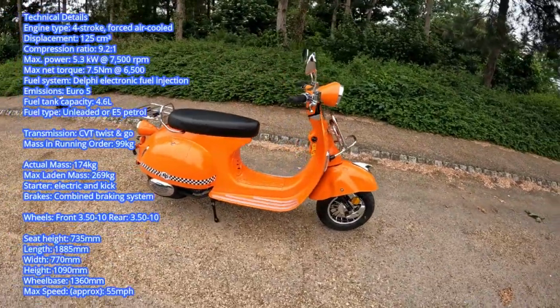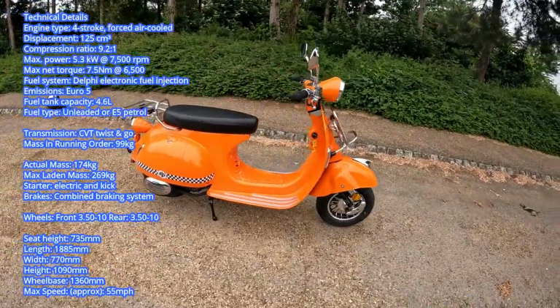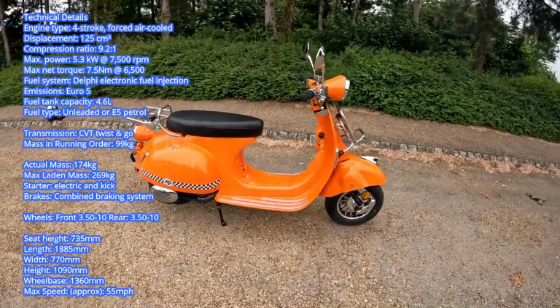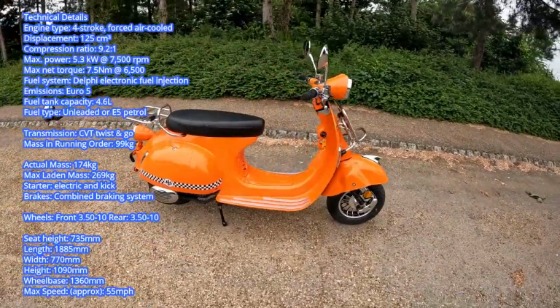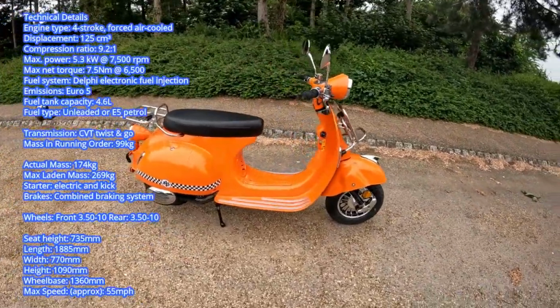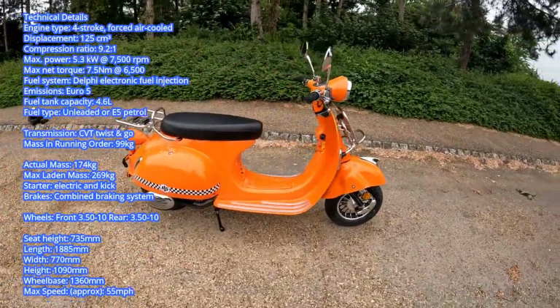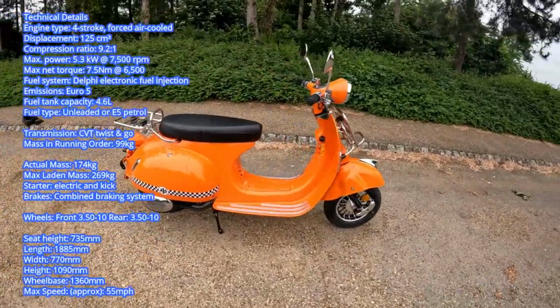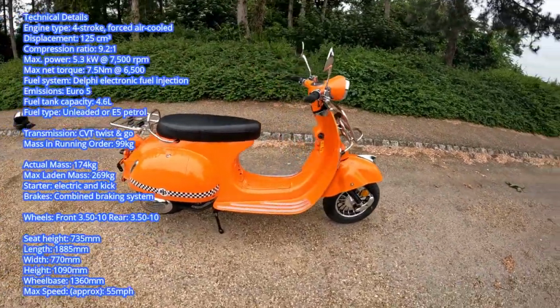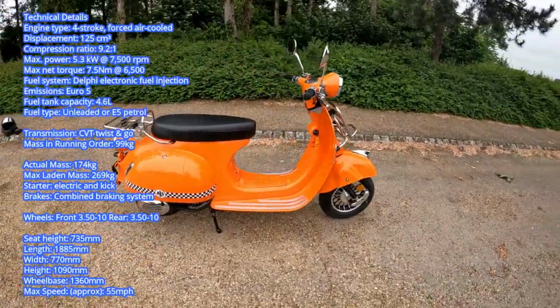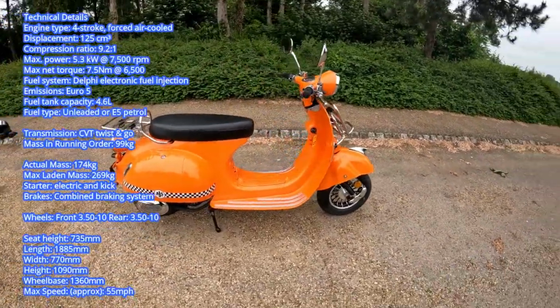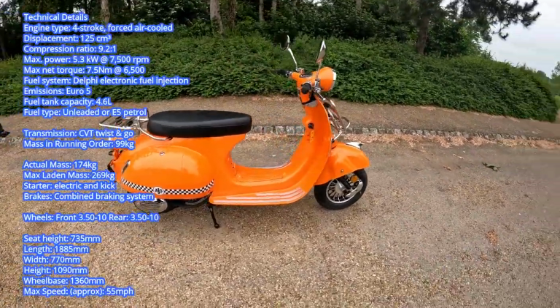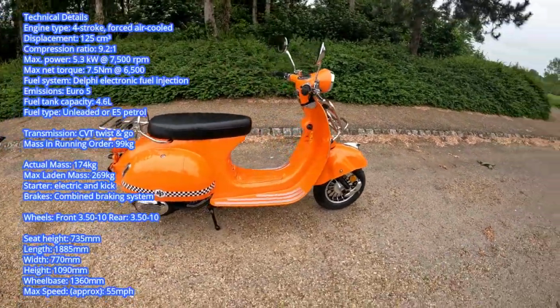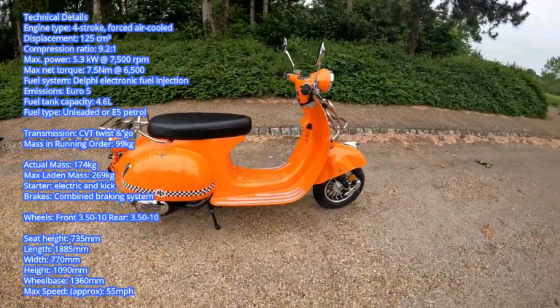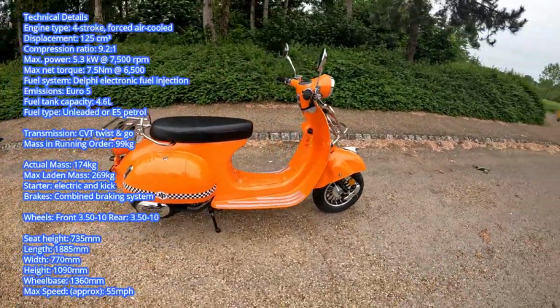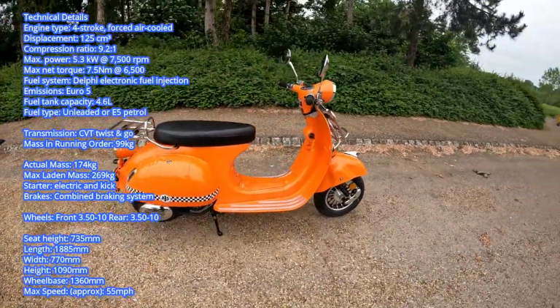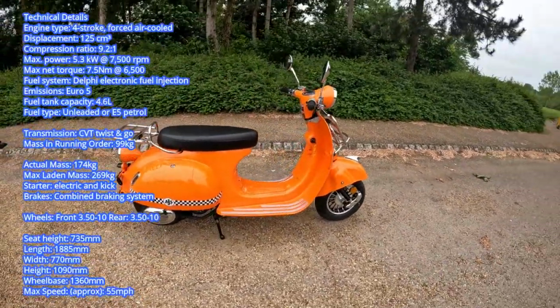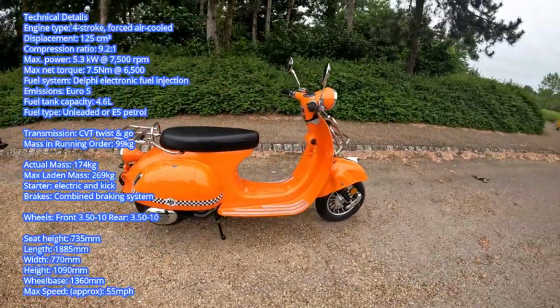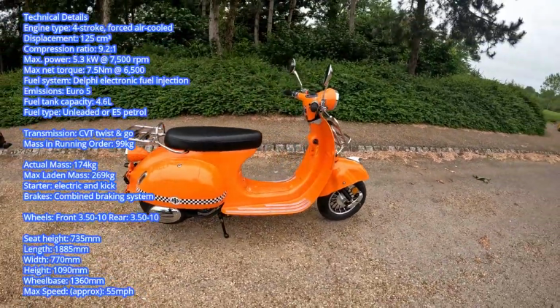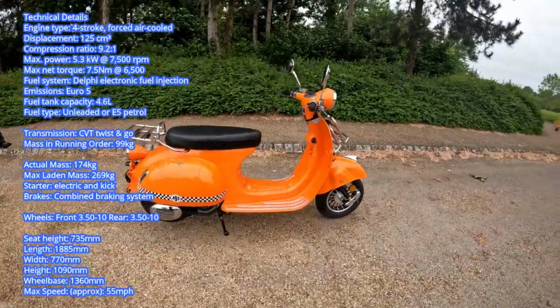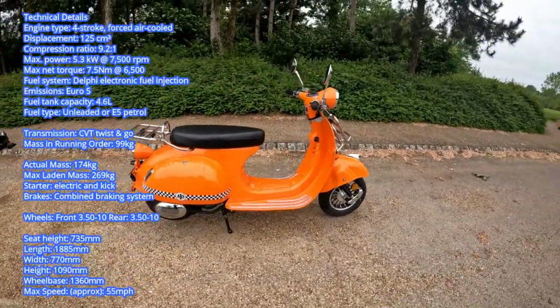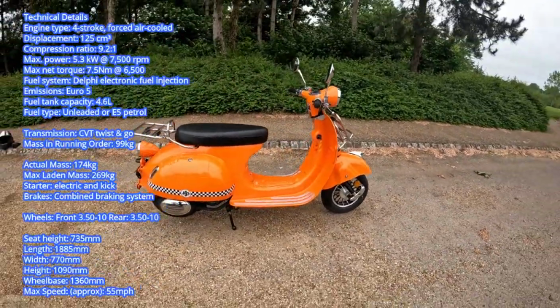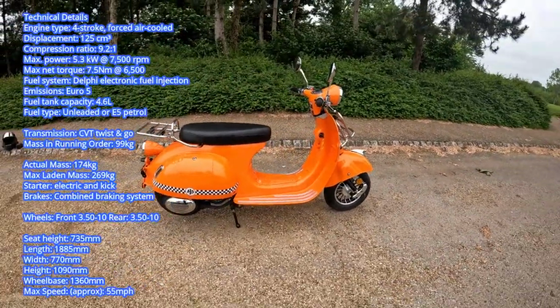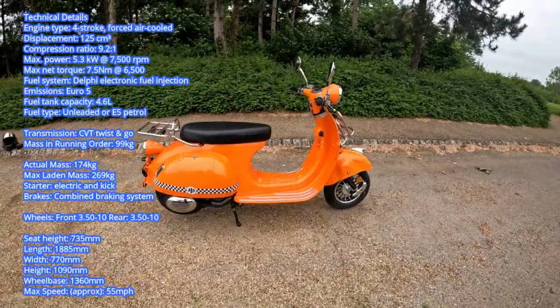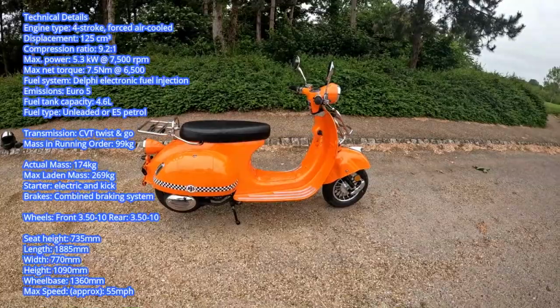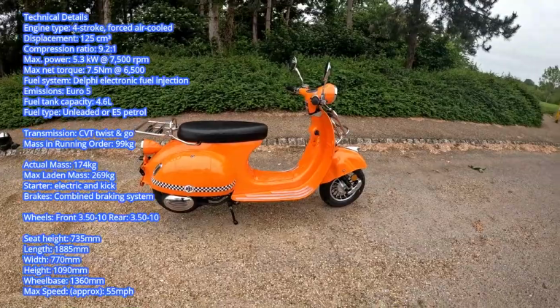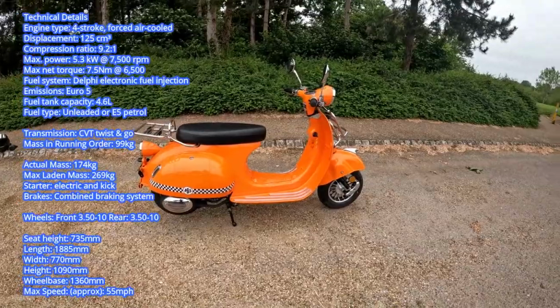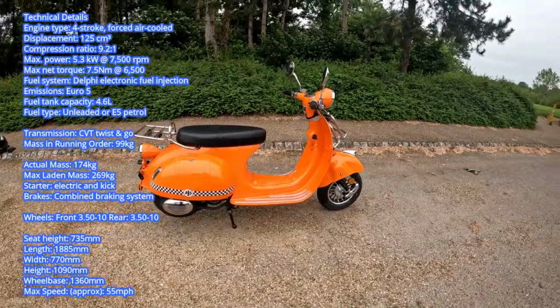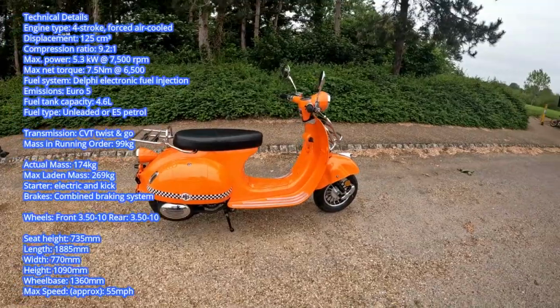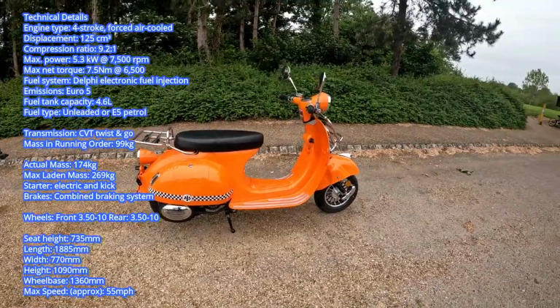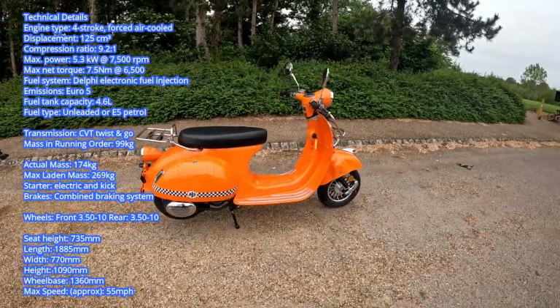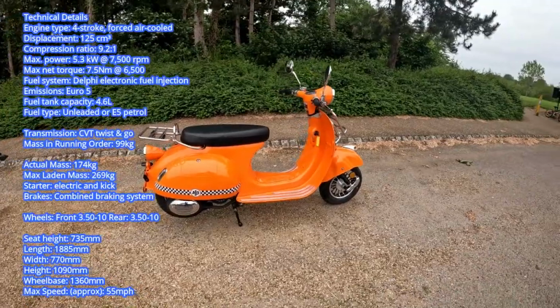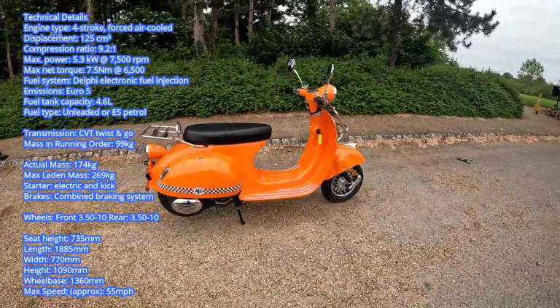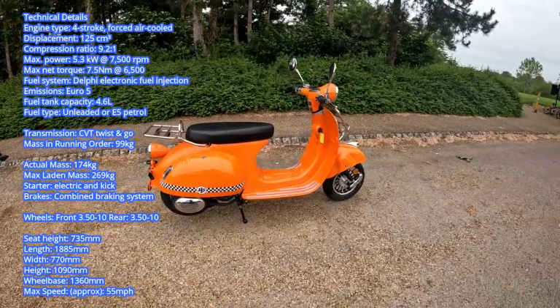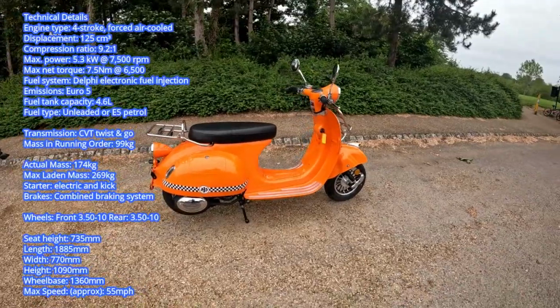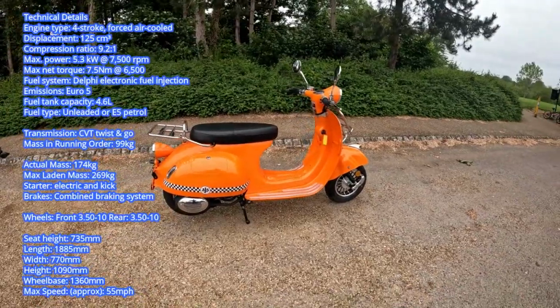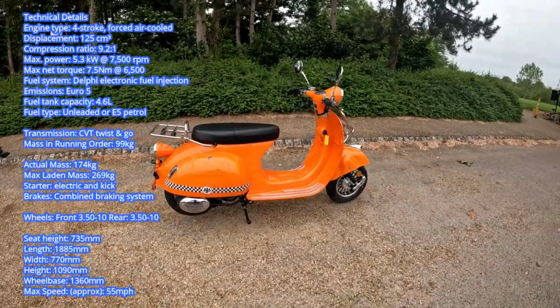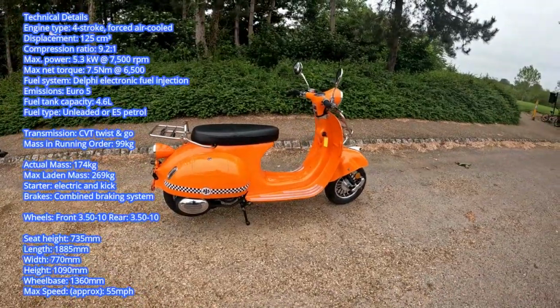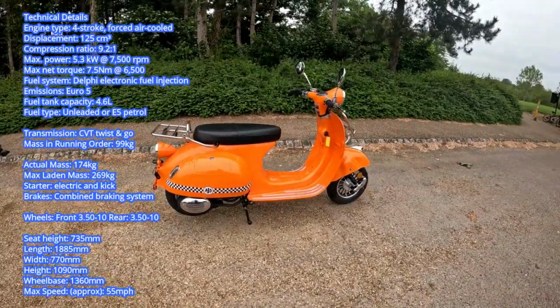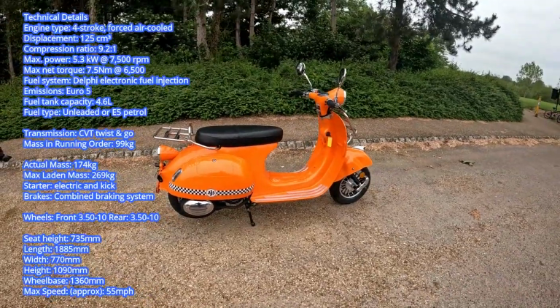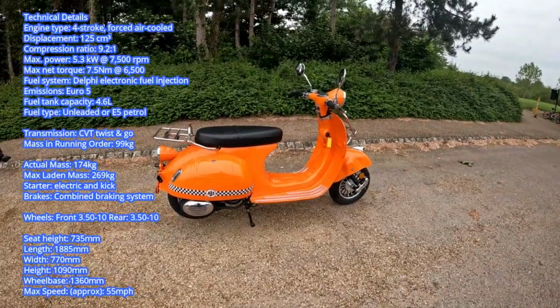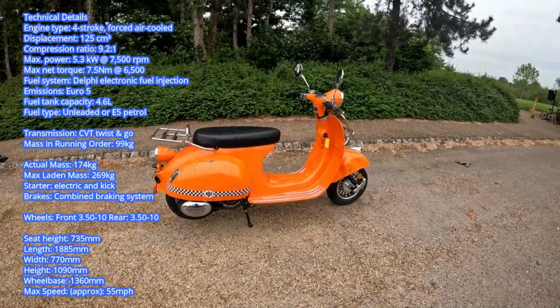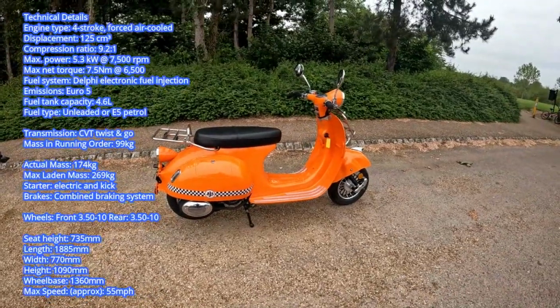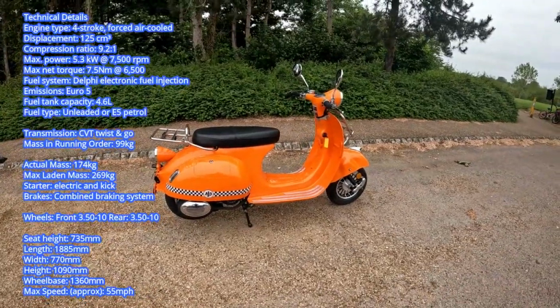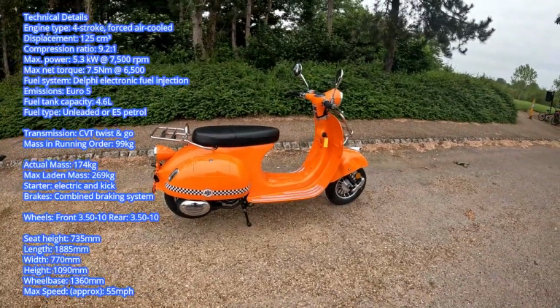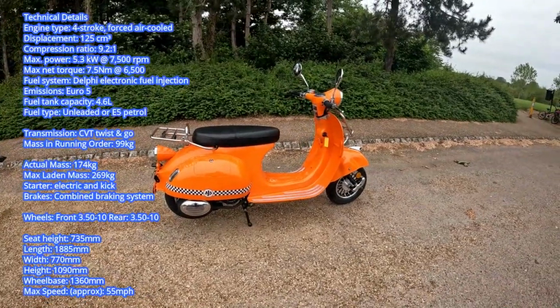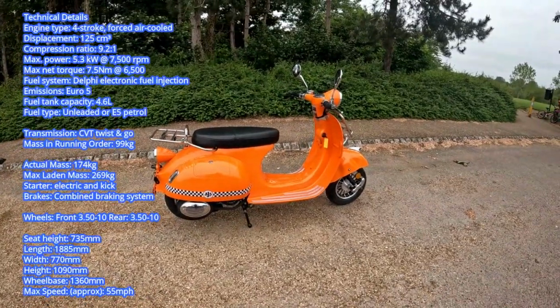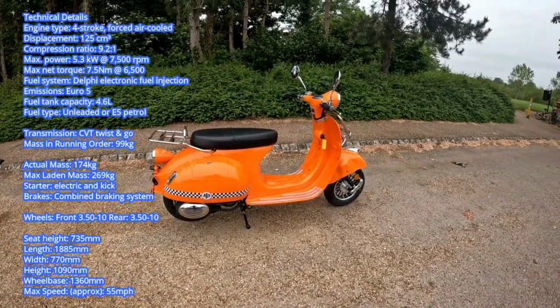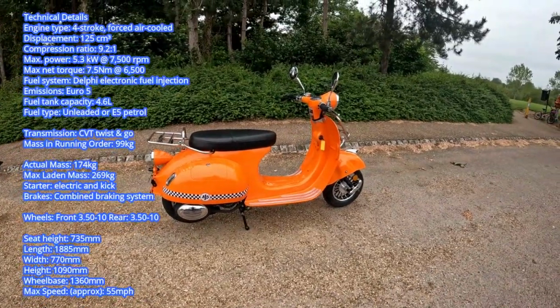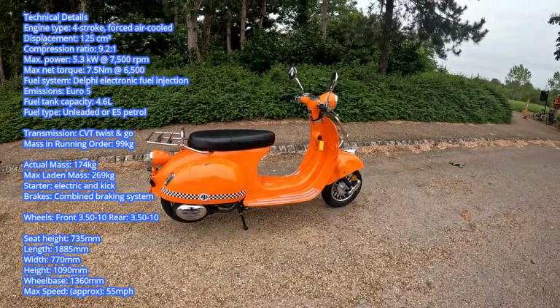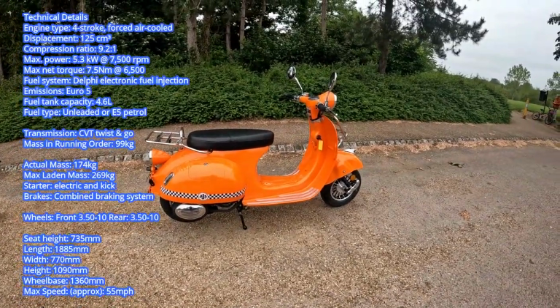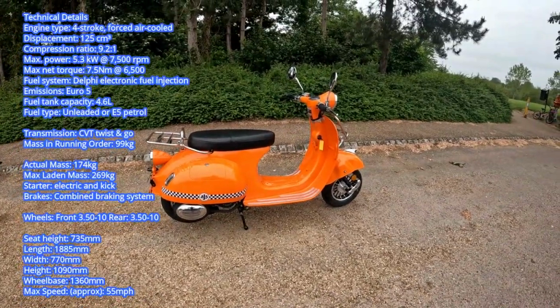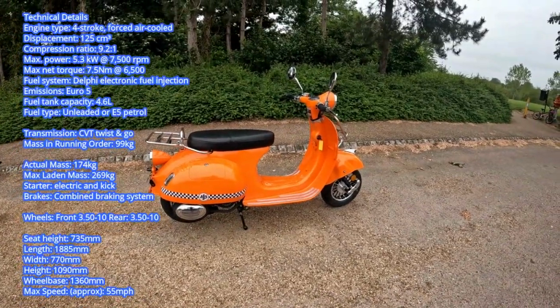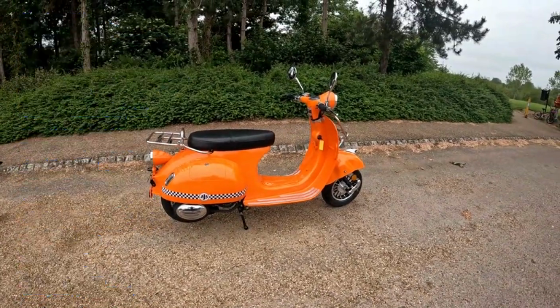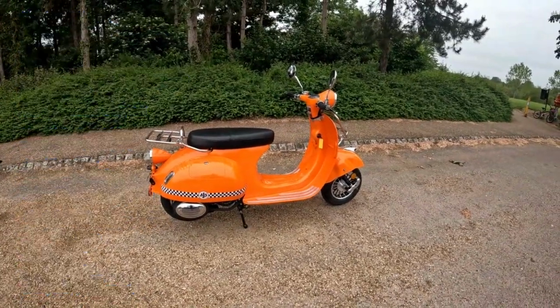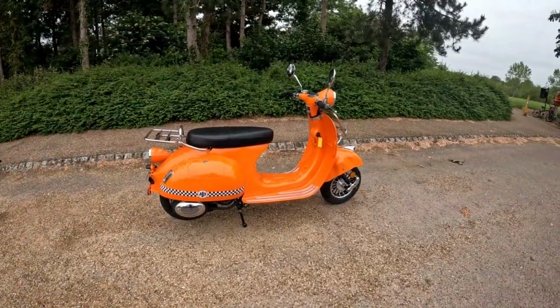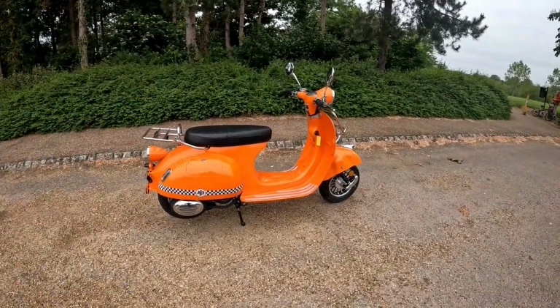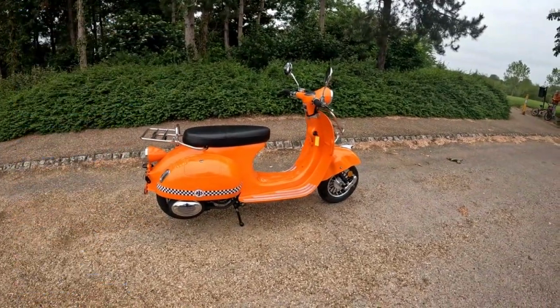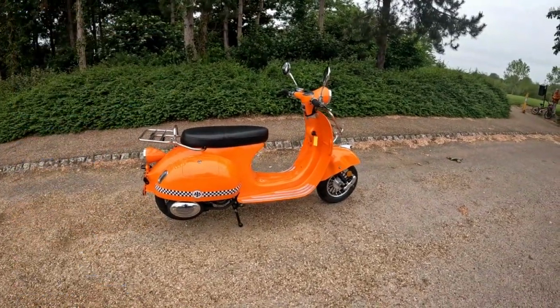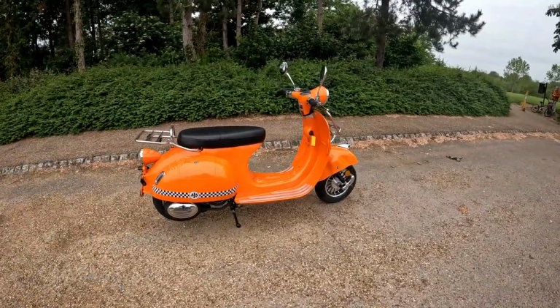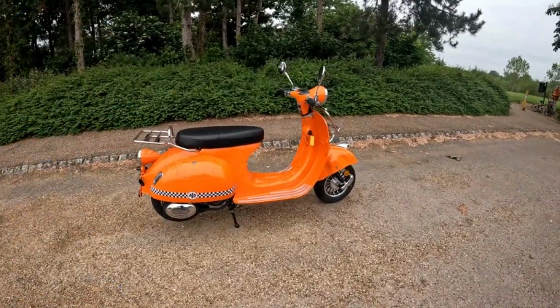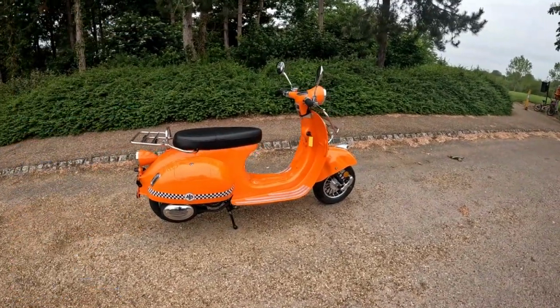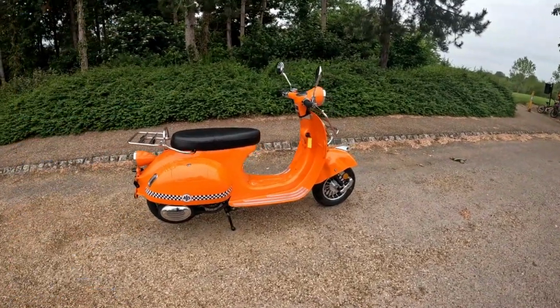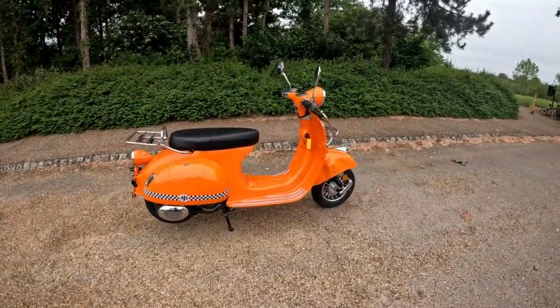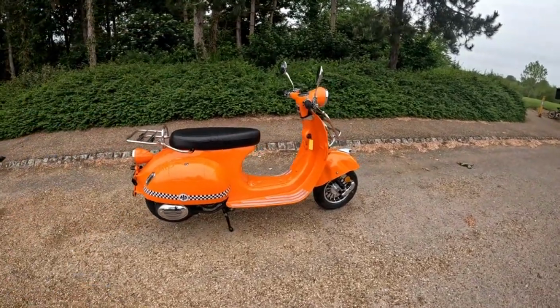If you are interested, the number is up at the end of the video. And that is the AJS Medina 125.